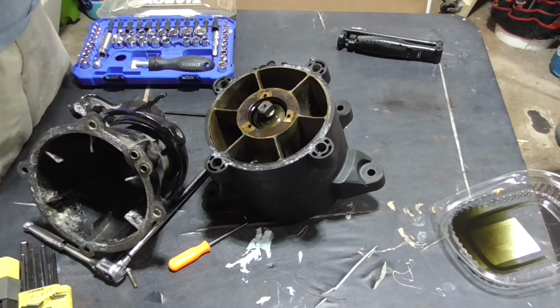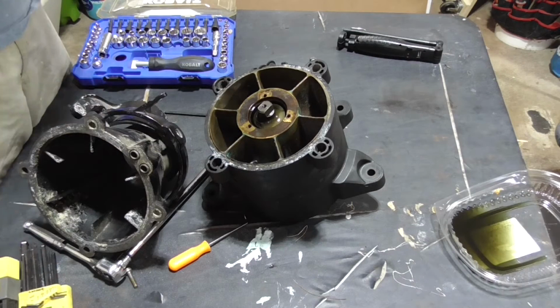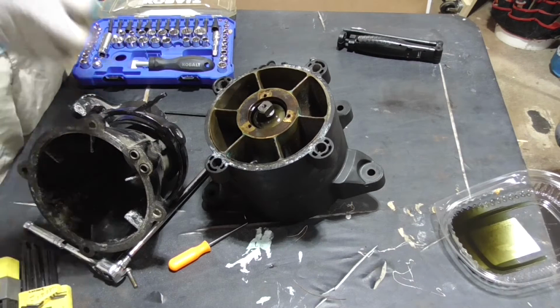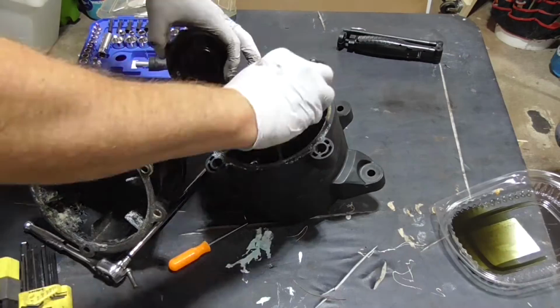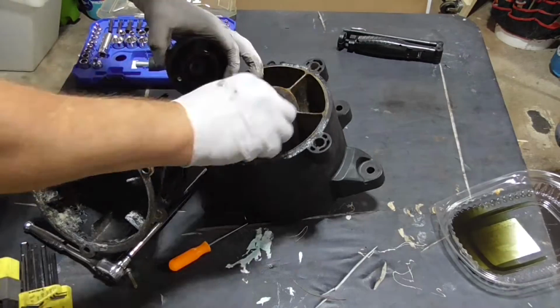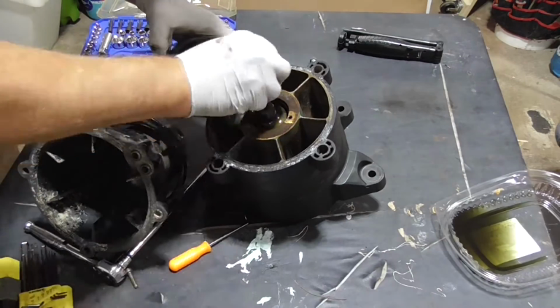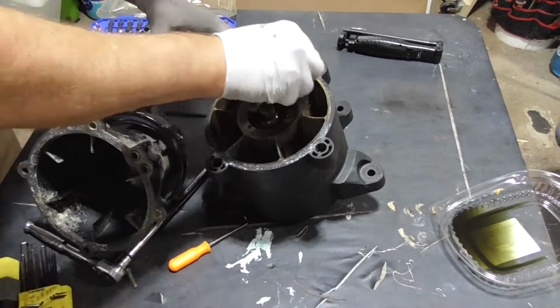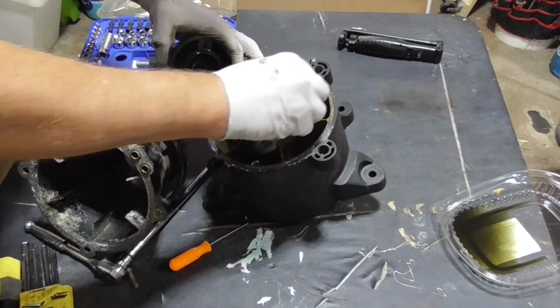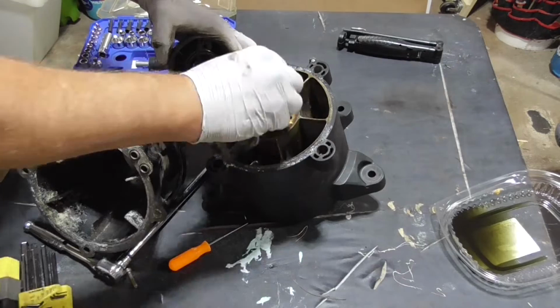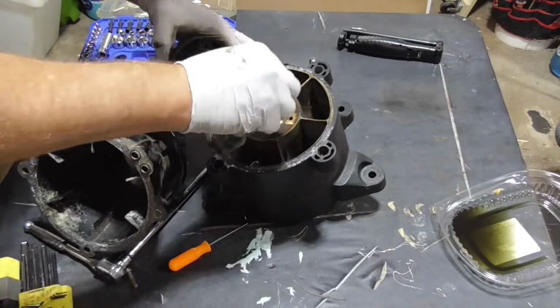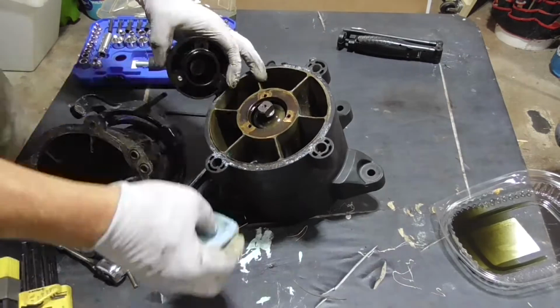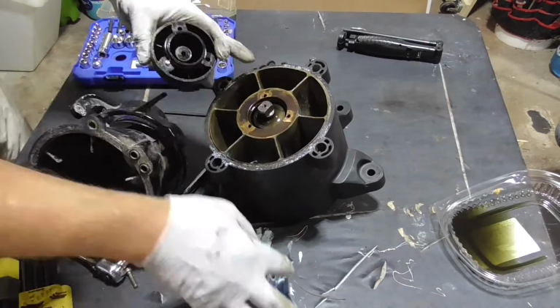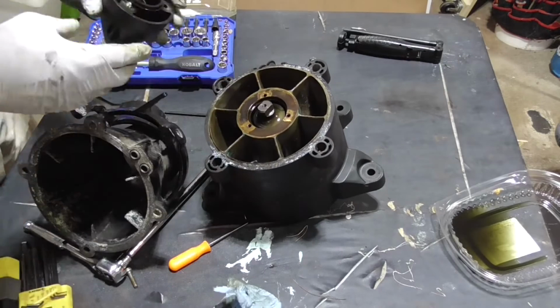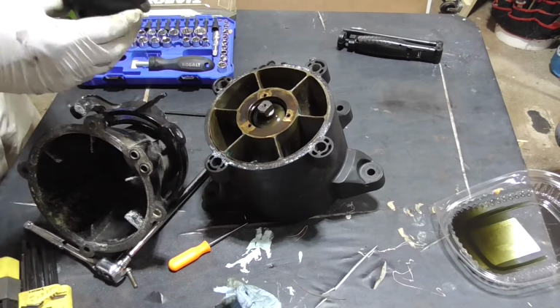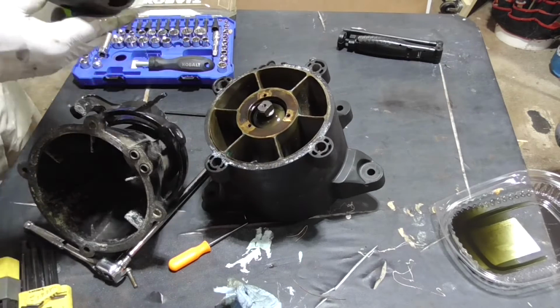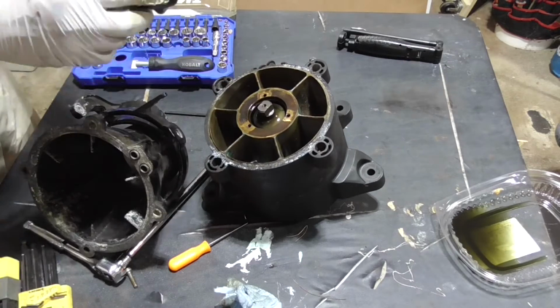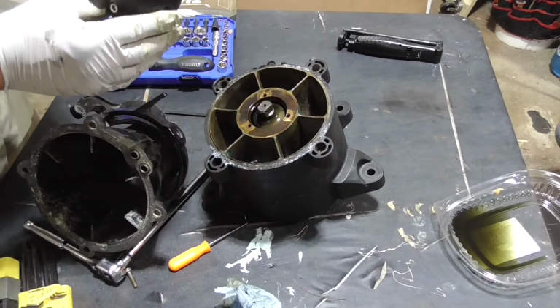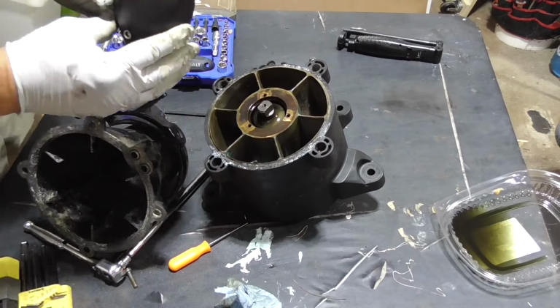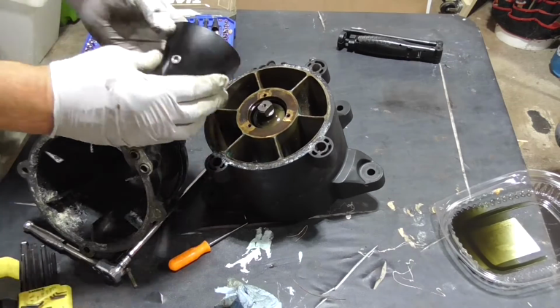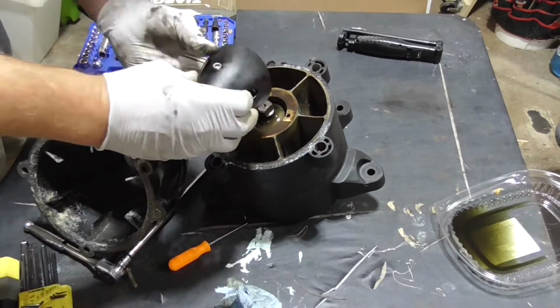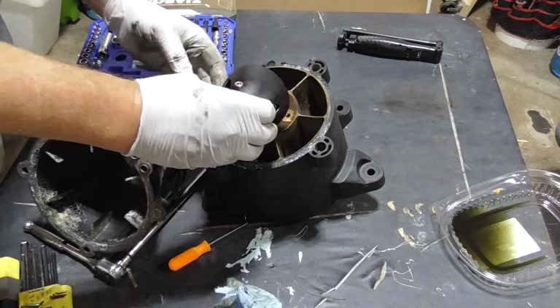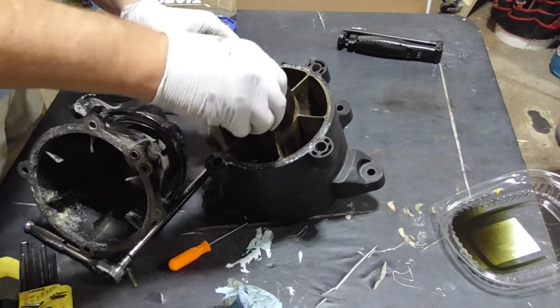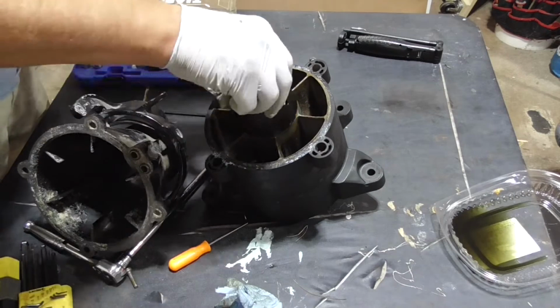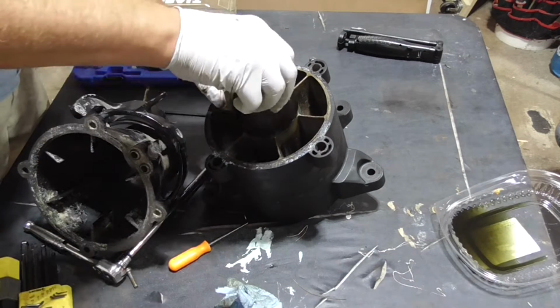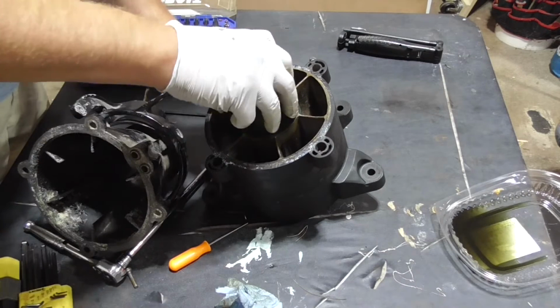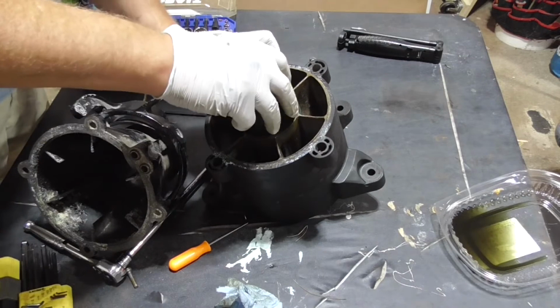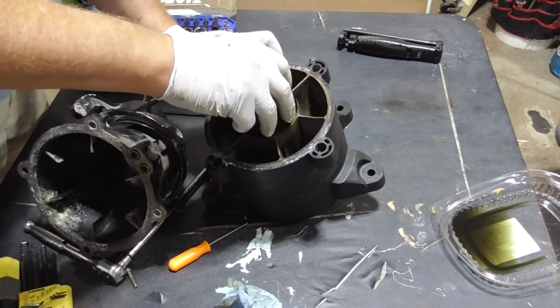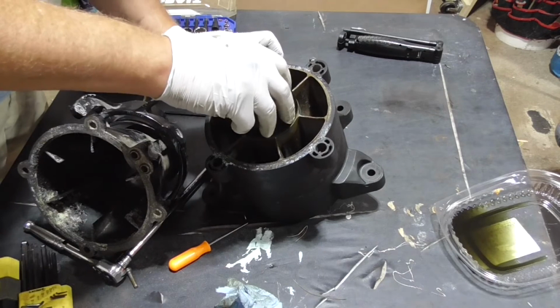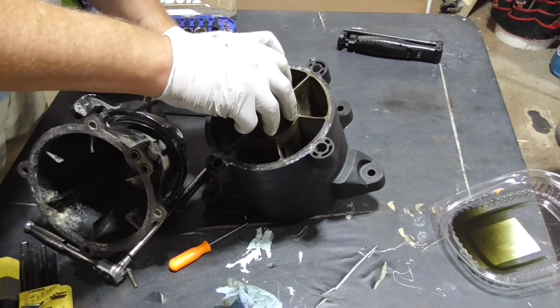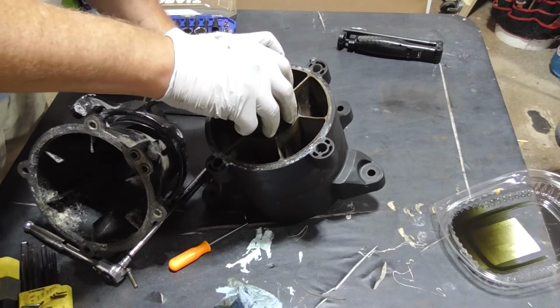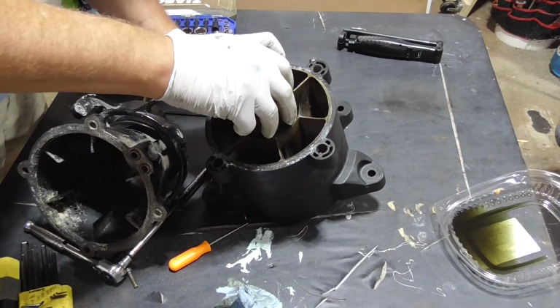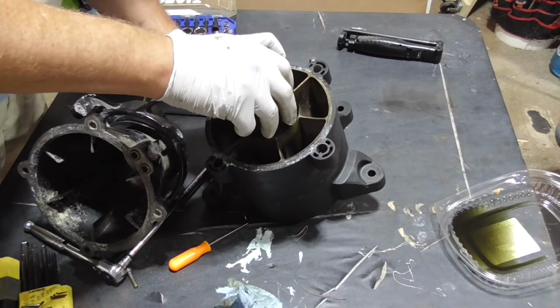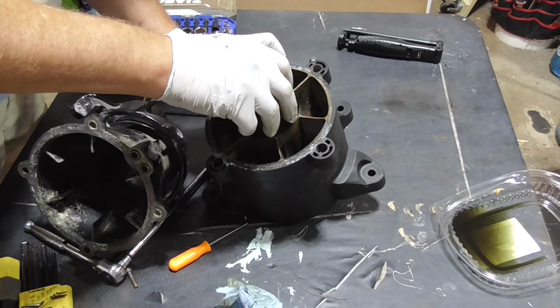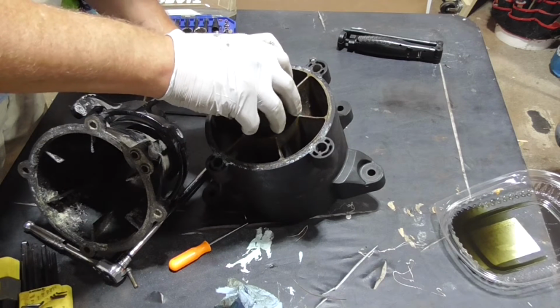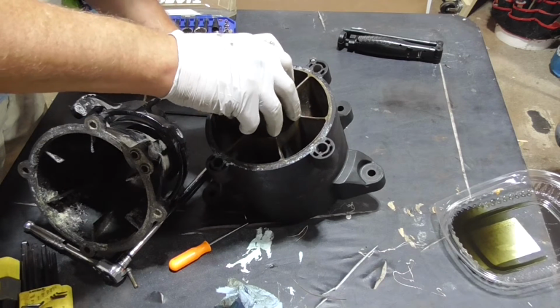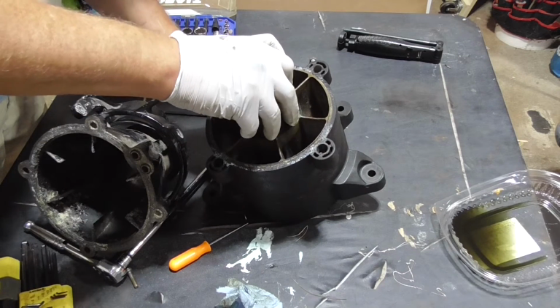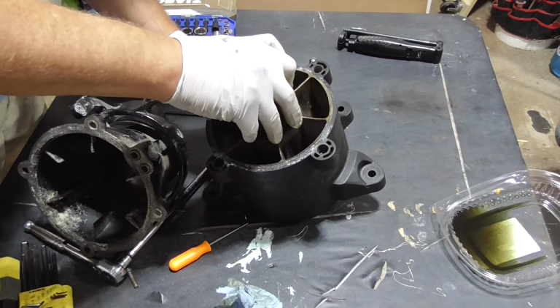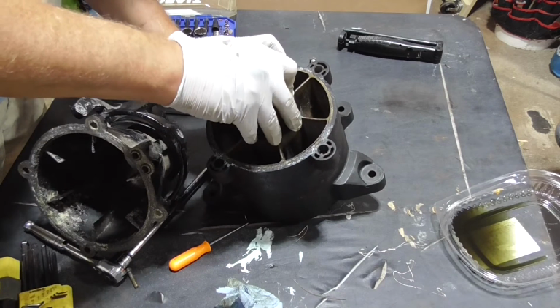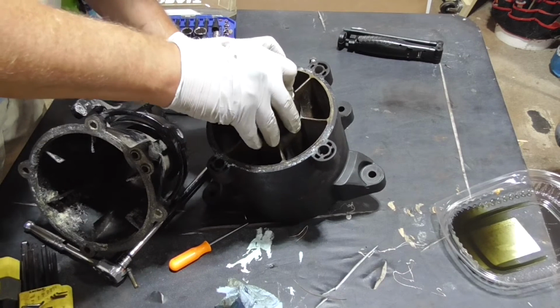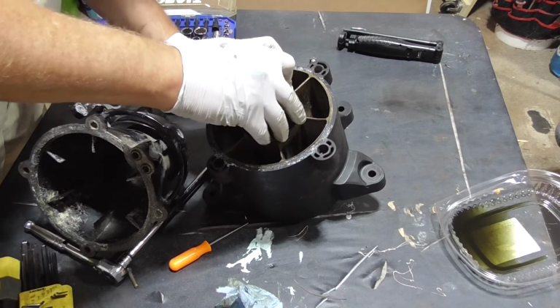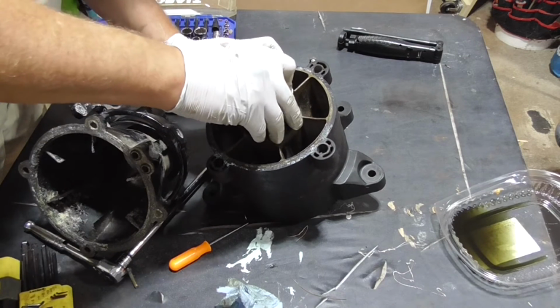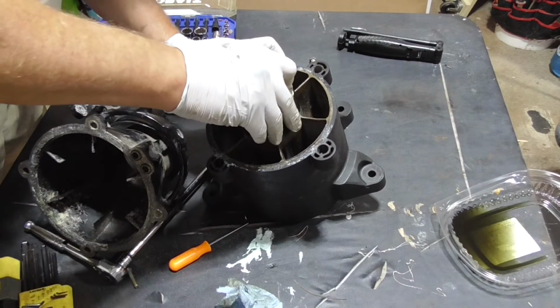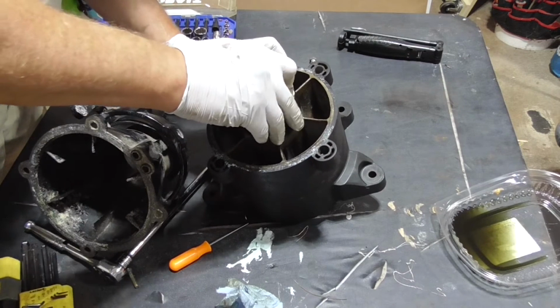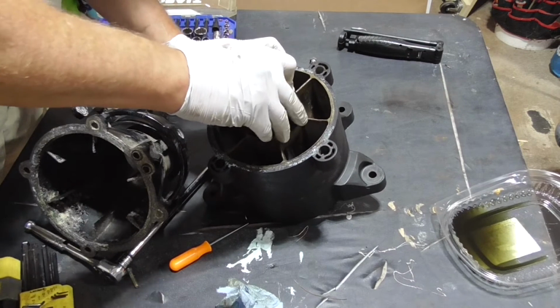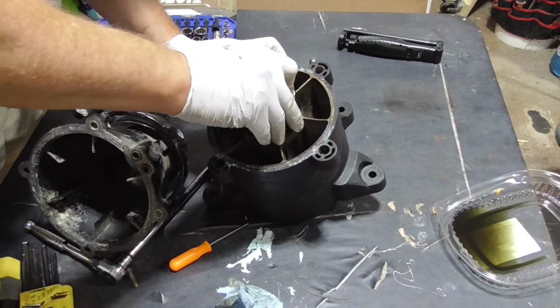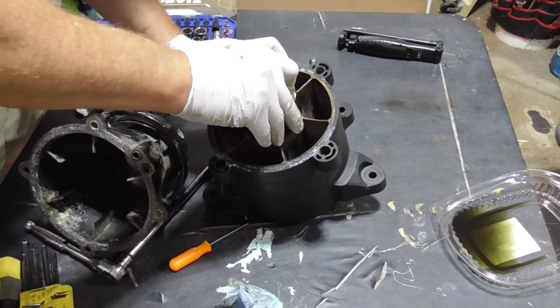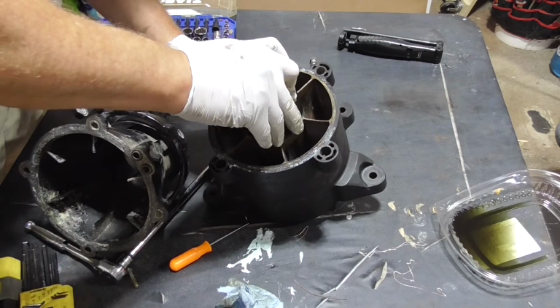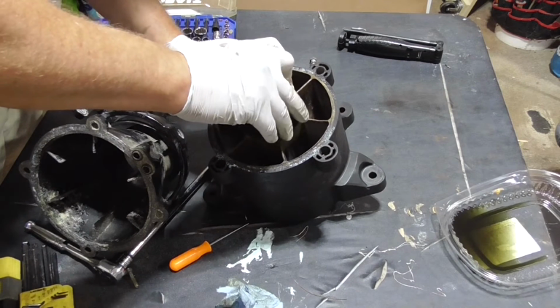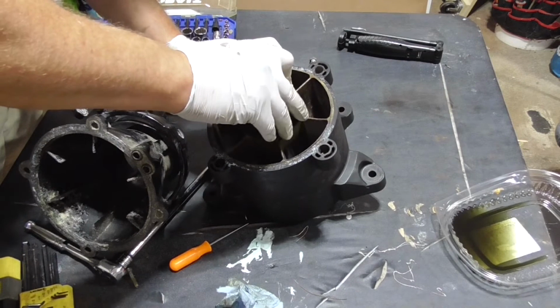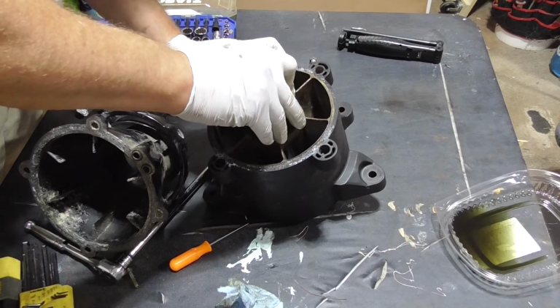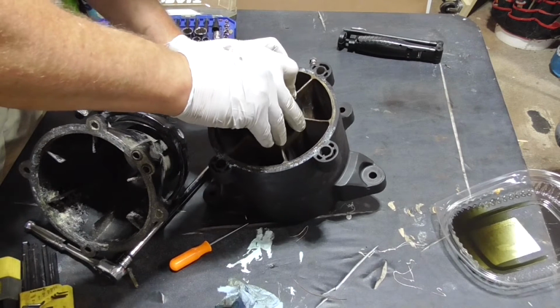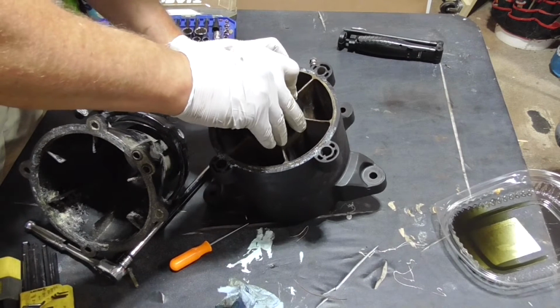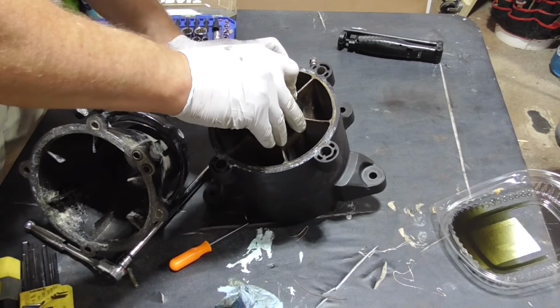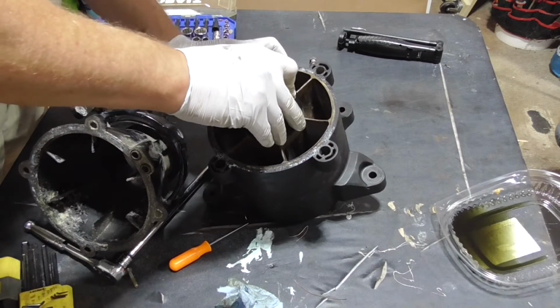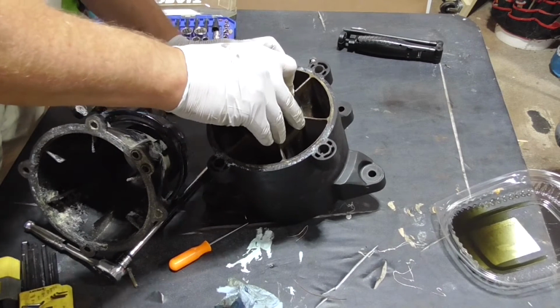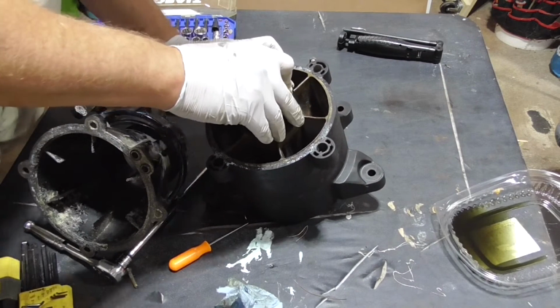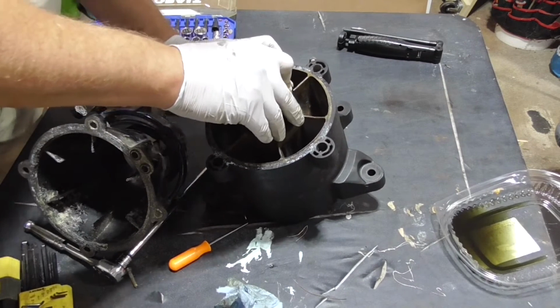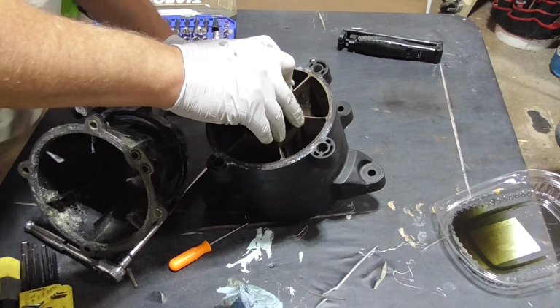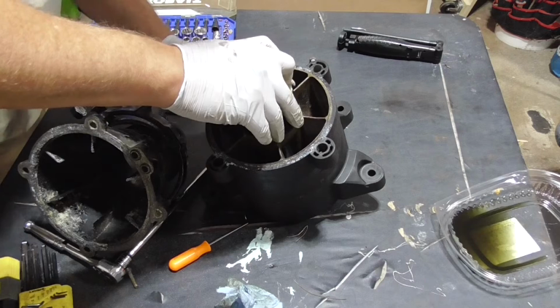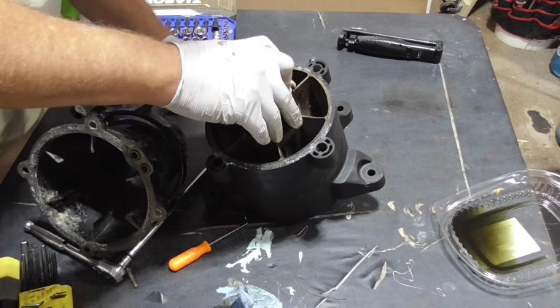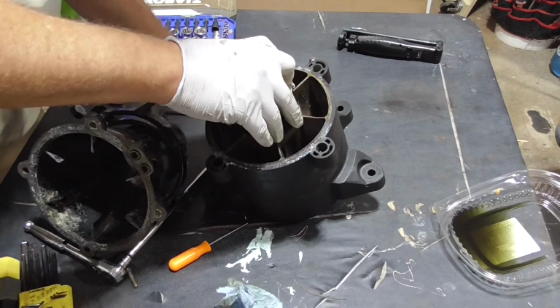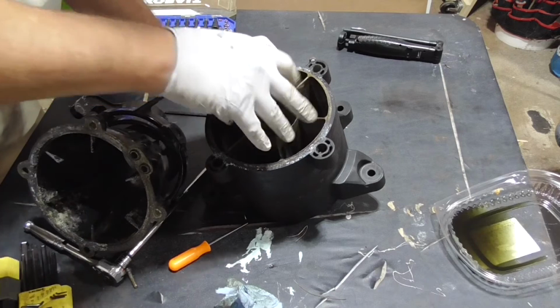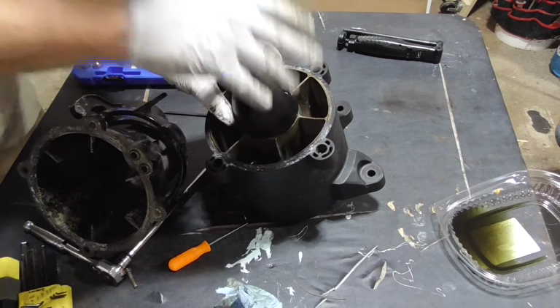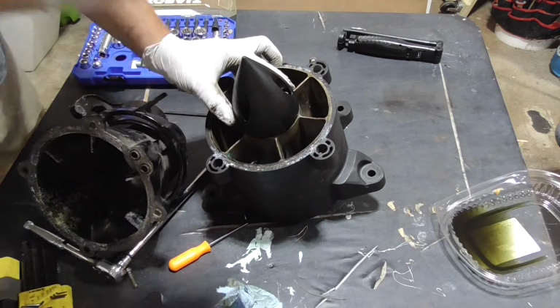Once the cap goes back on, don't forget to fill it with gear oil. Tip it back and forth to dislodge bubbles when filling it with the gear oil.